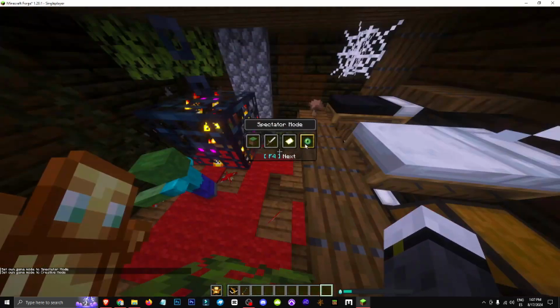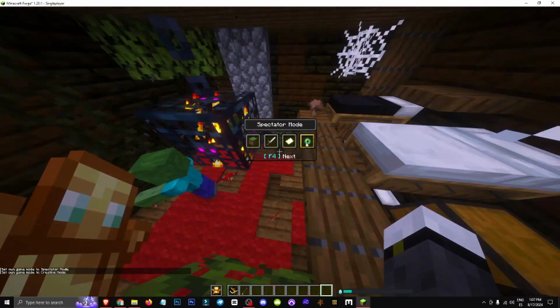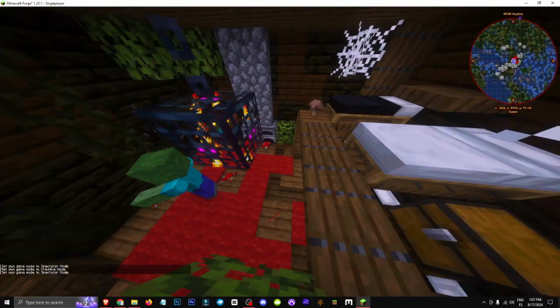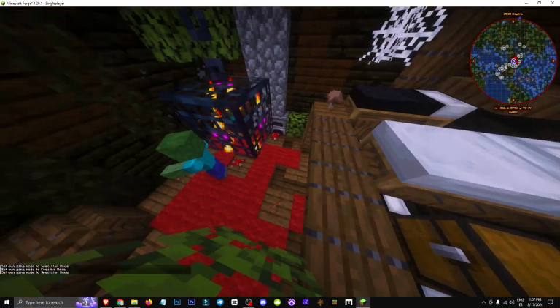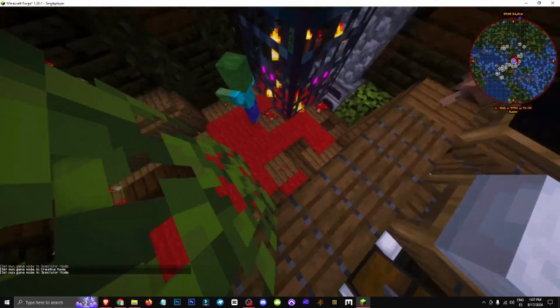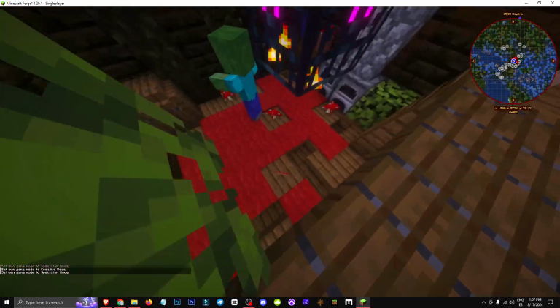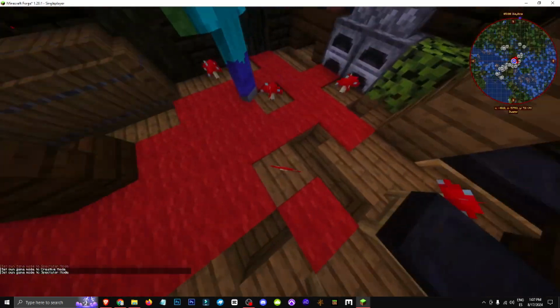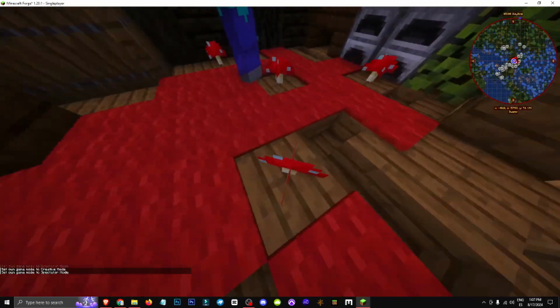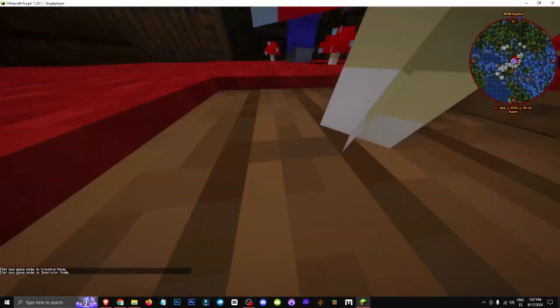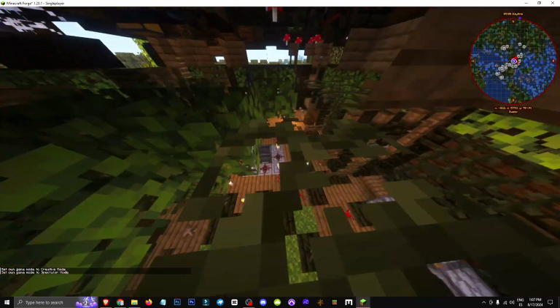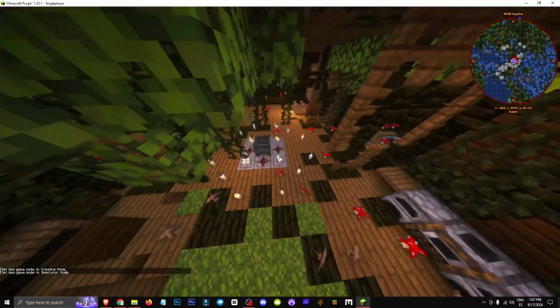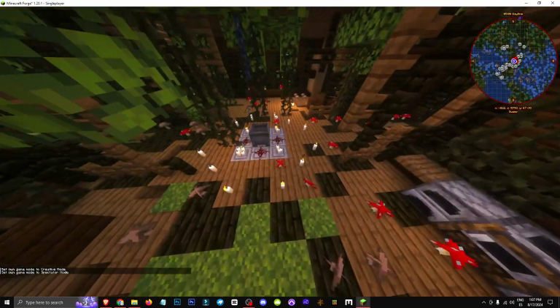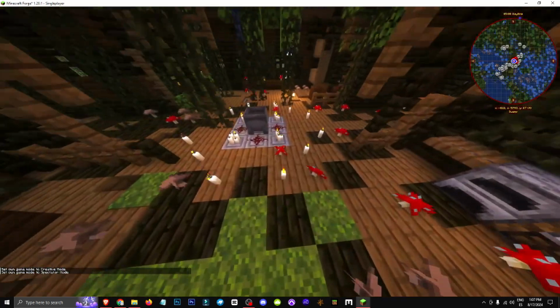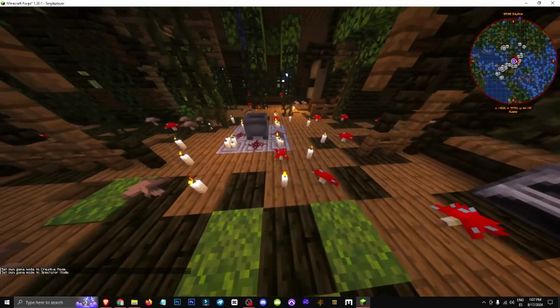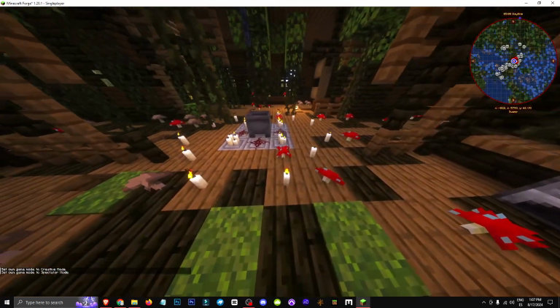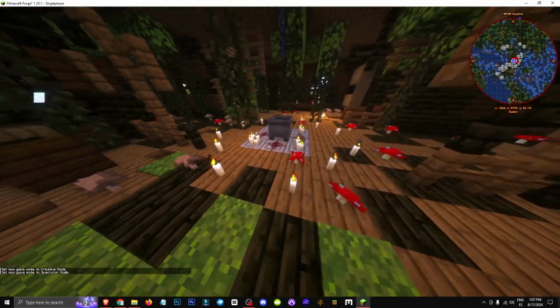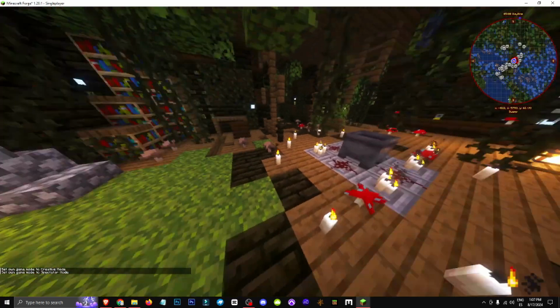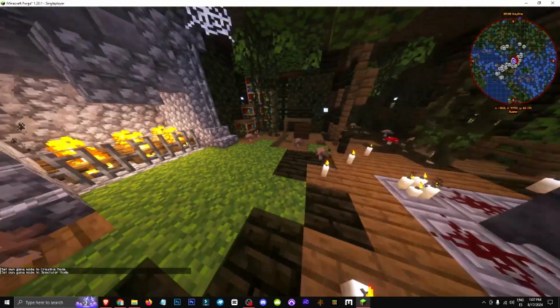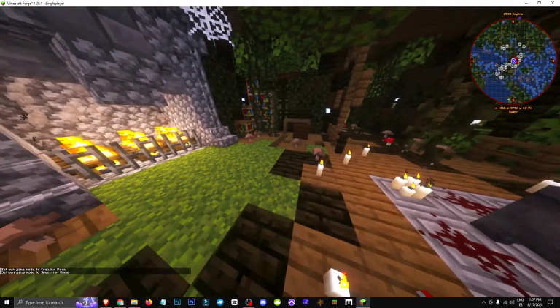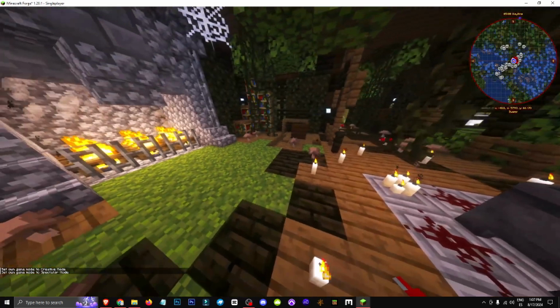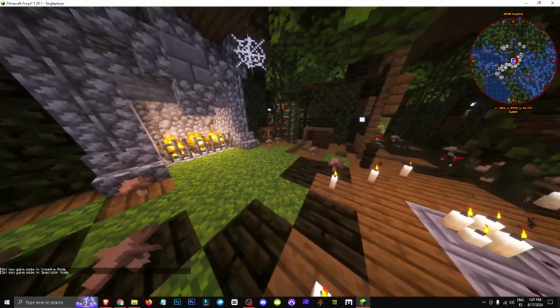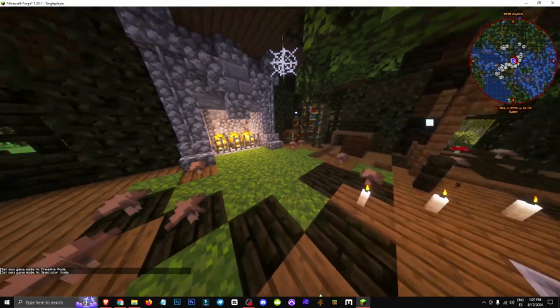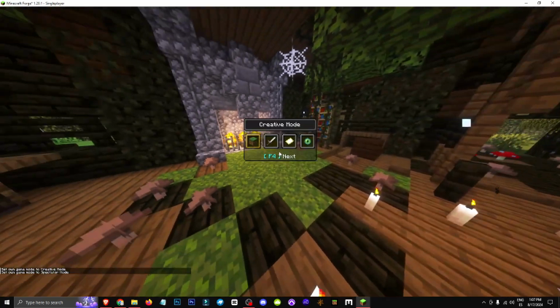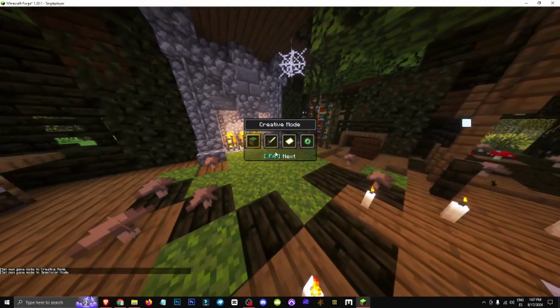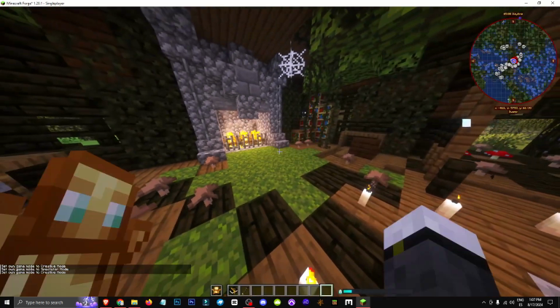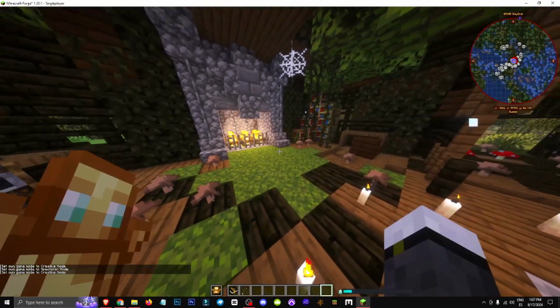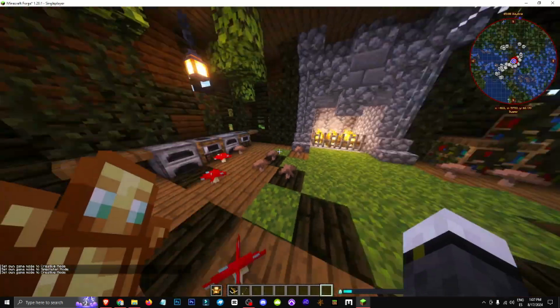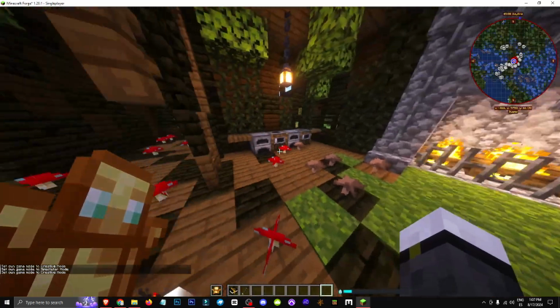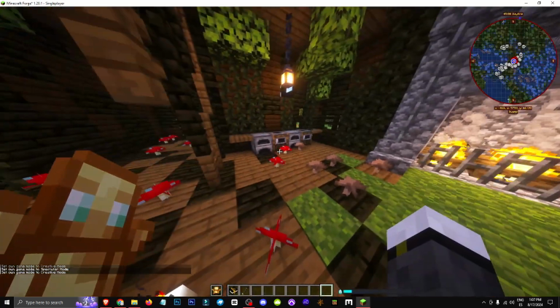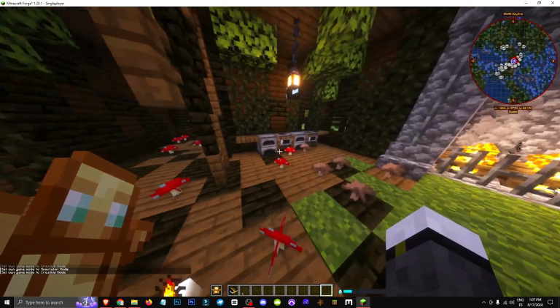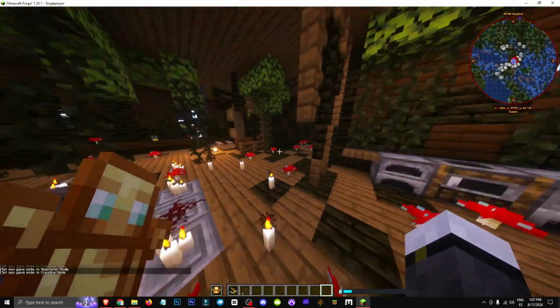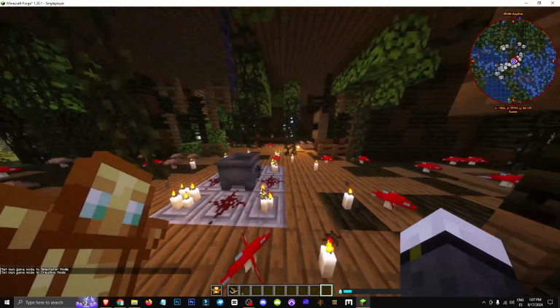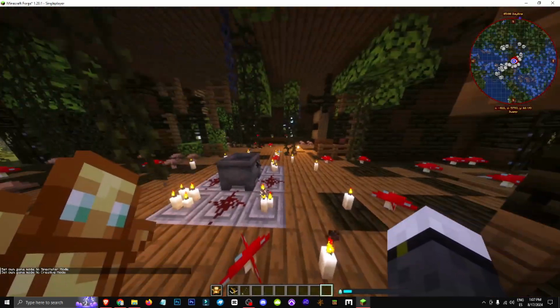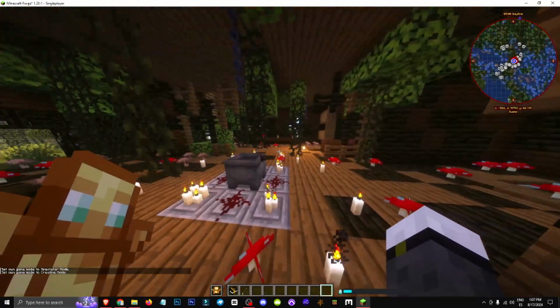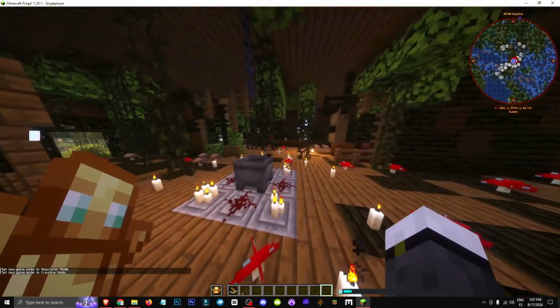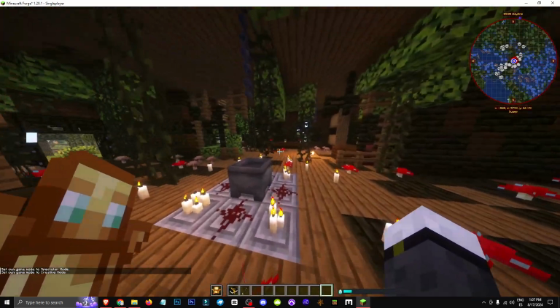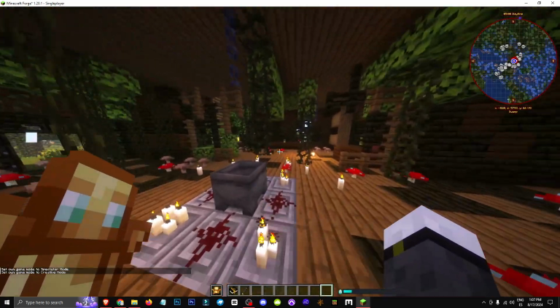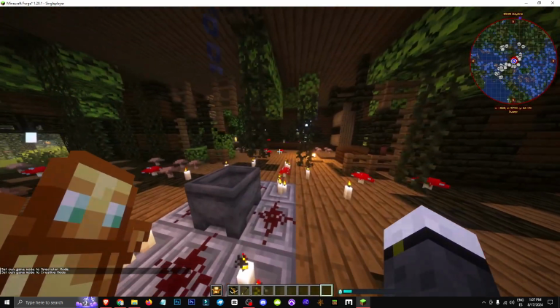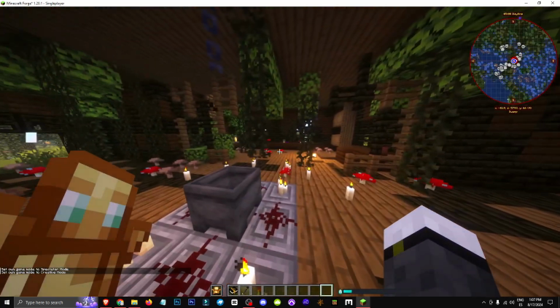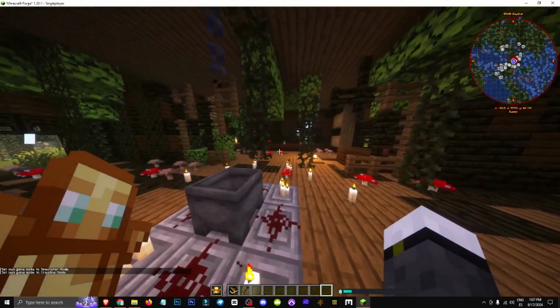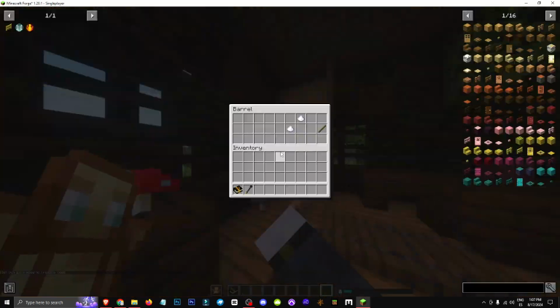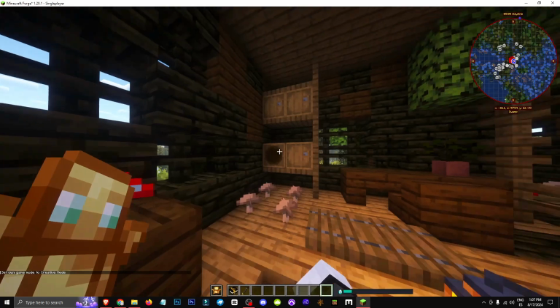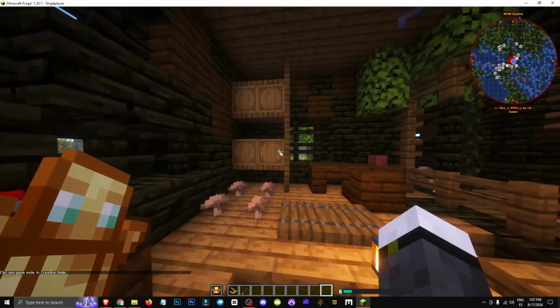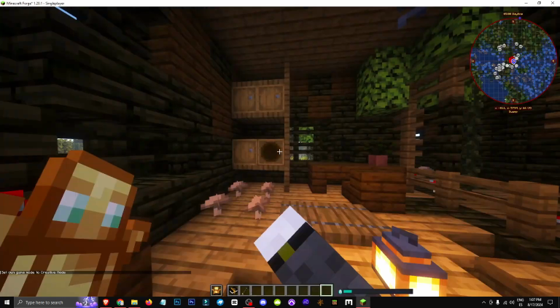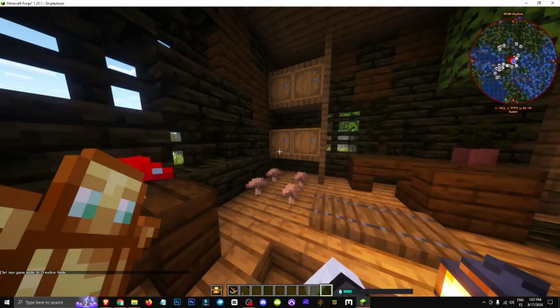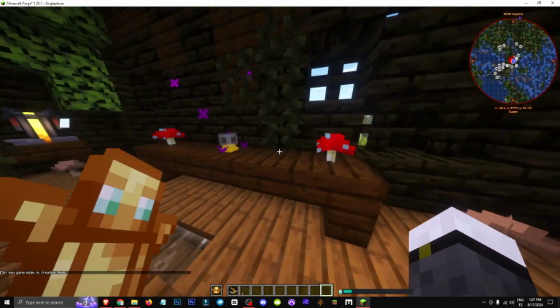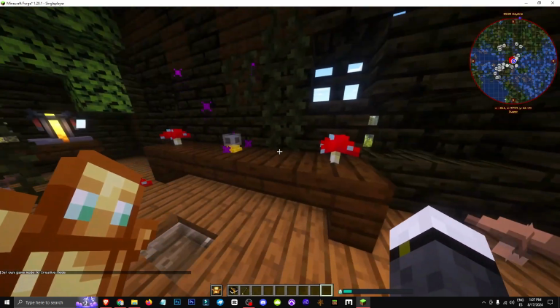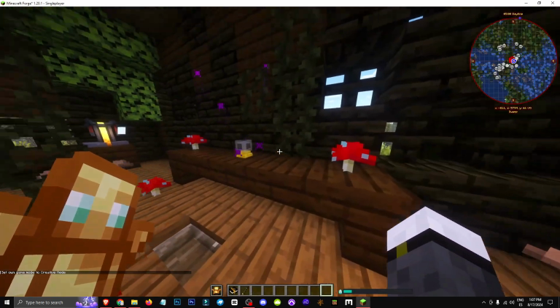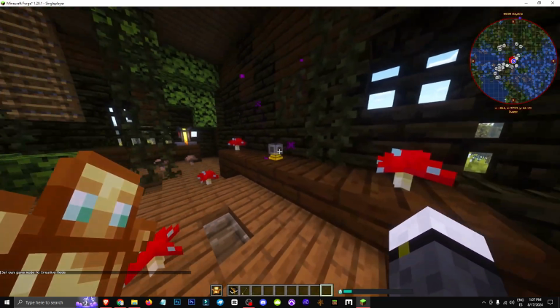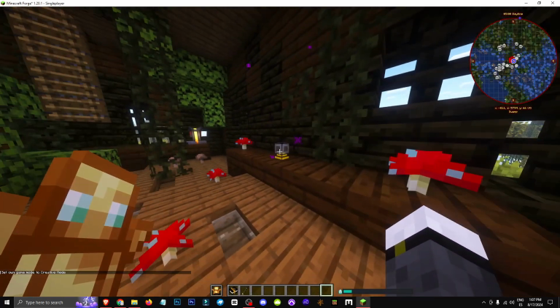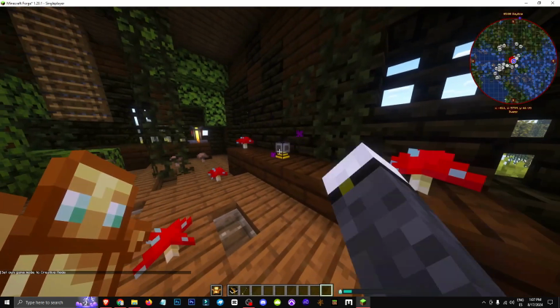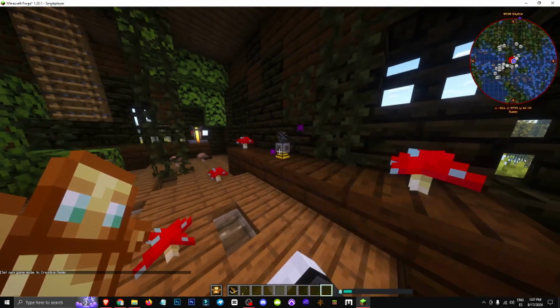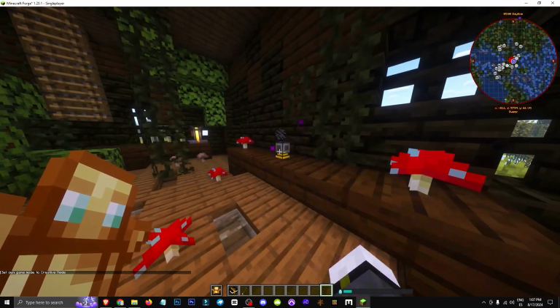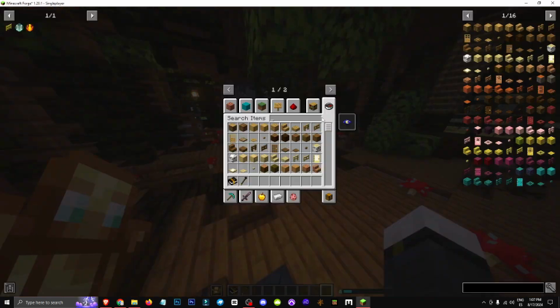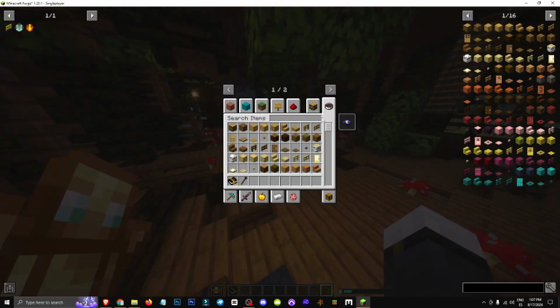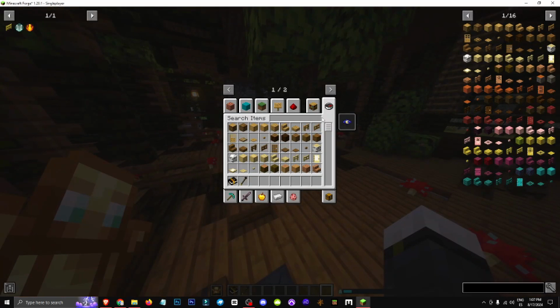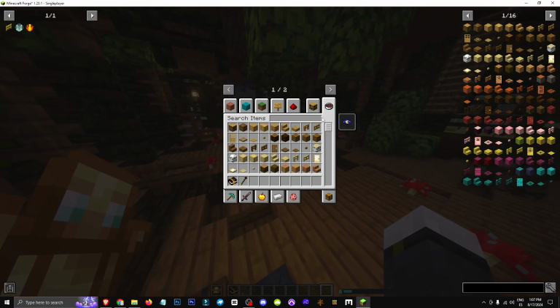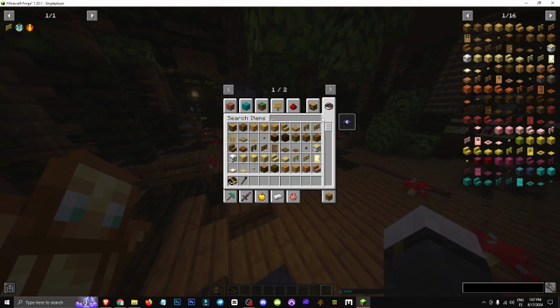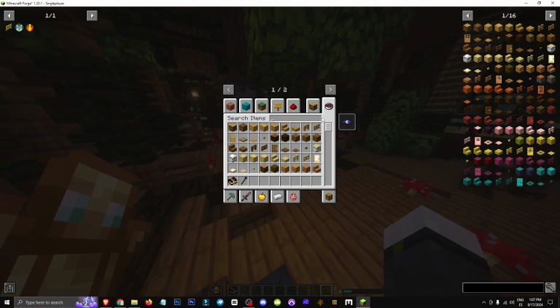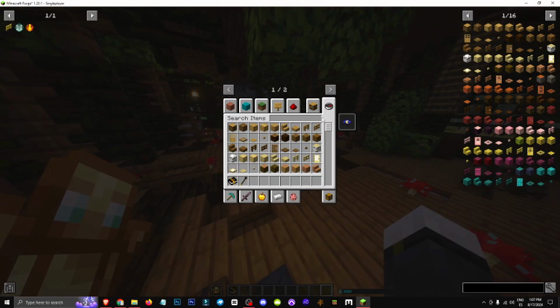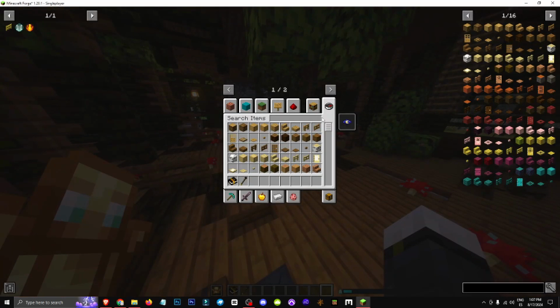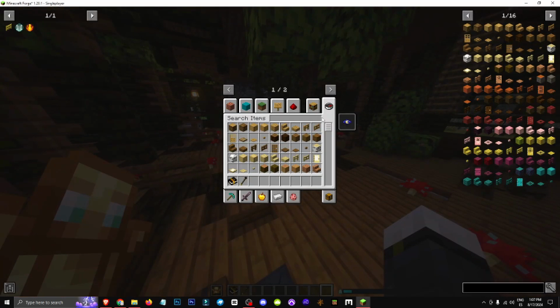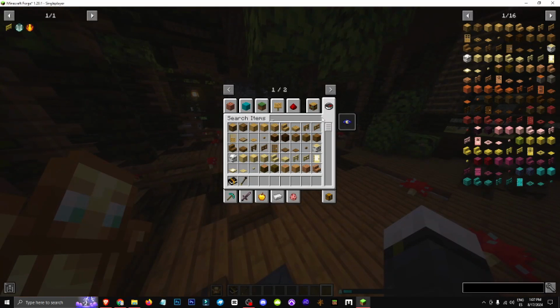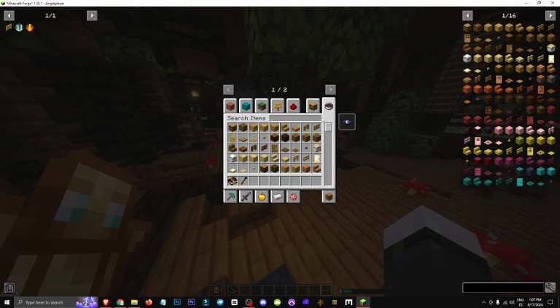However, this structure has a small crystal ball that spawns a witch when you interact with it. Right-click it and a witch will appear. She's a boss, so be careful.